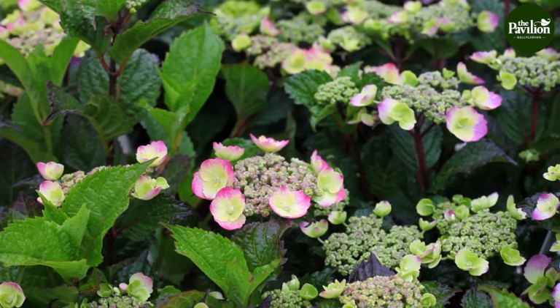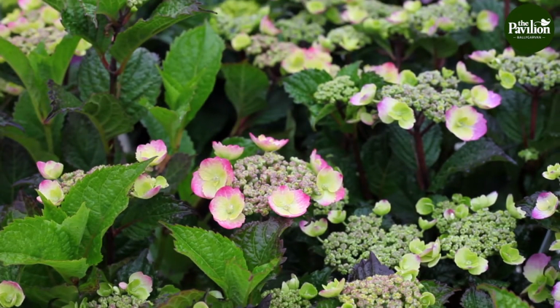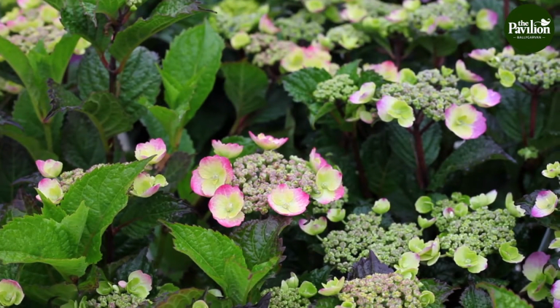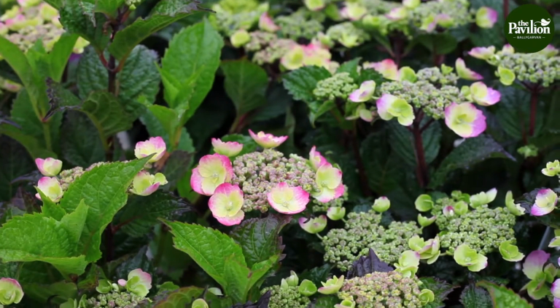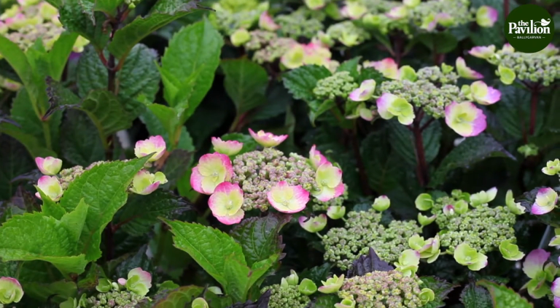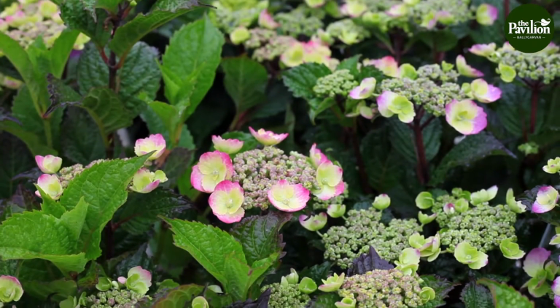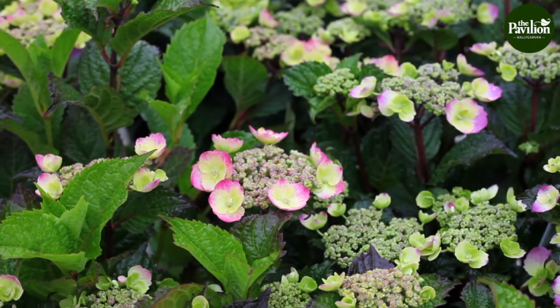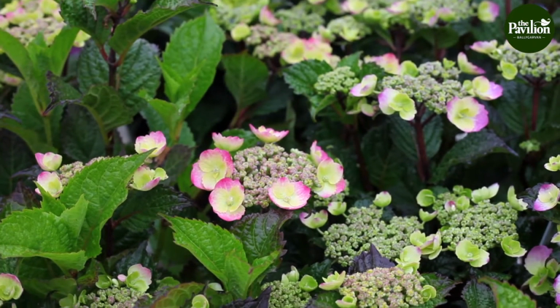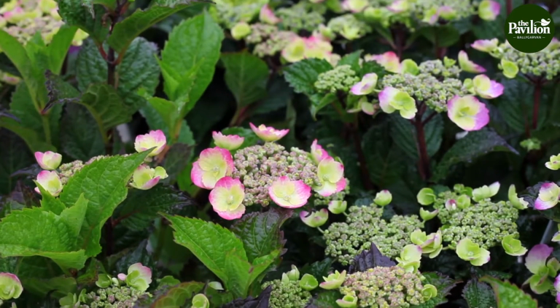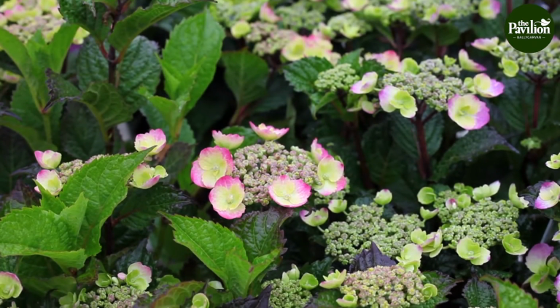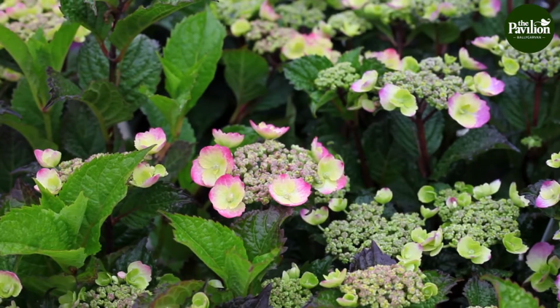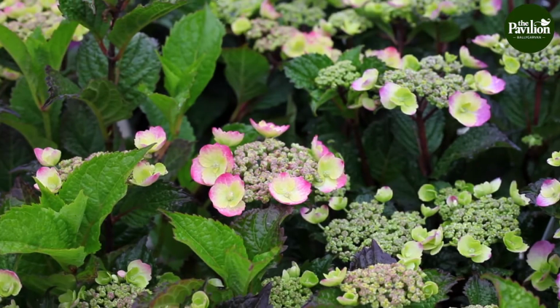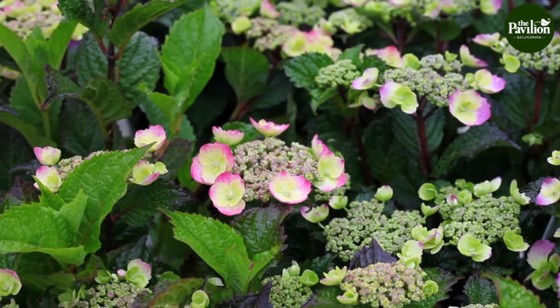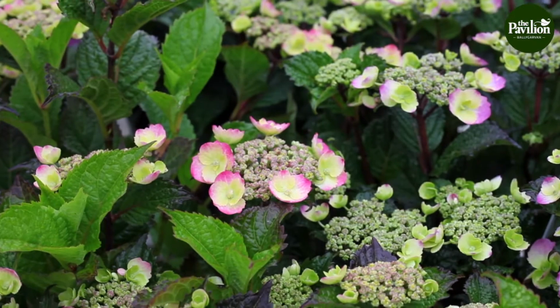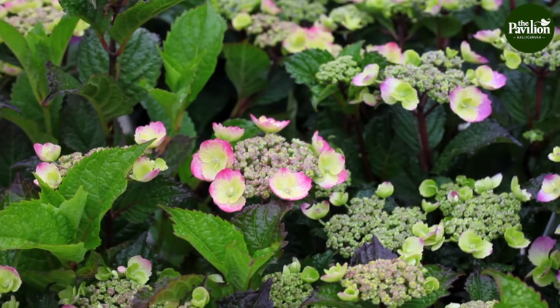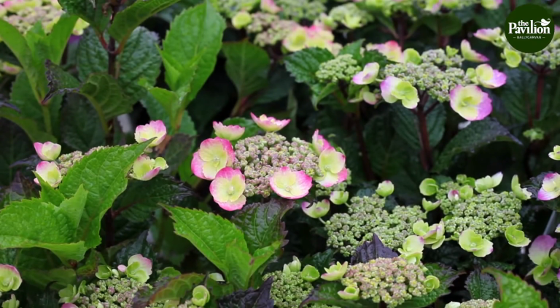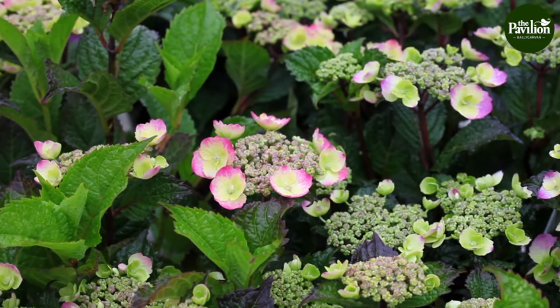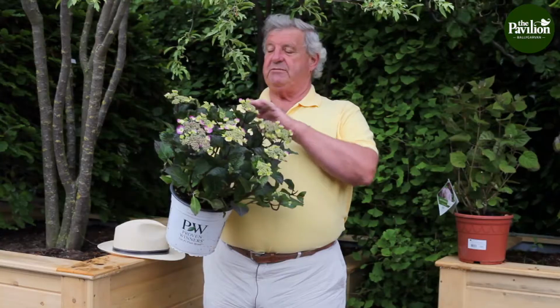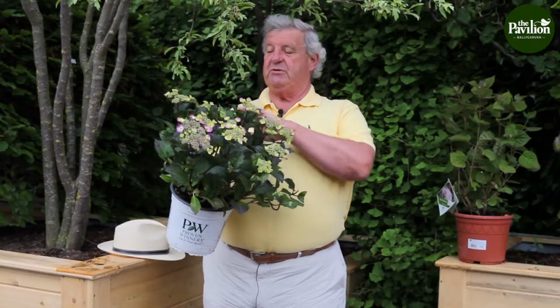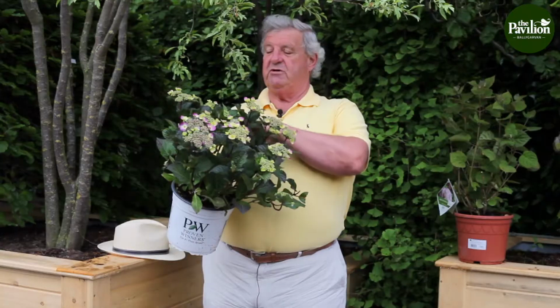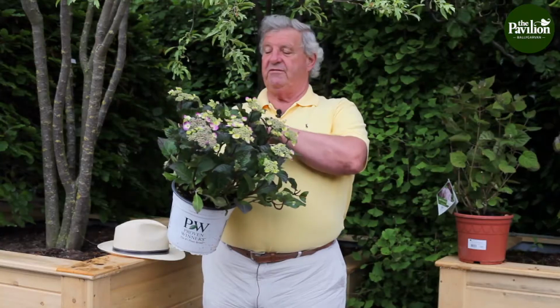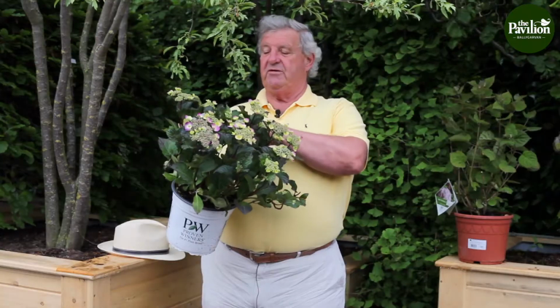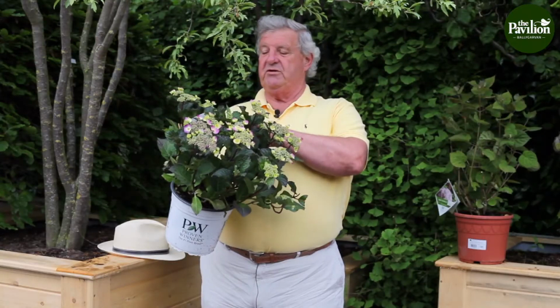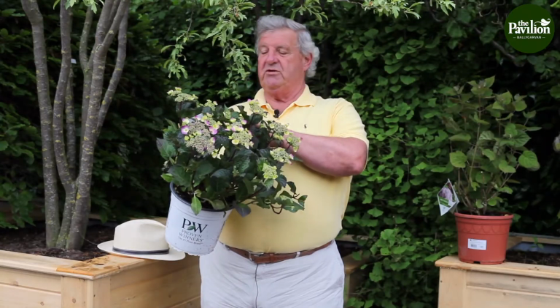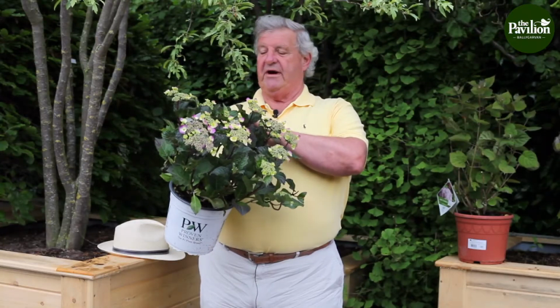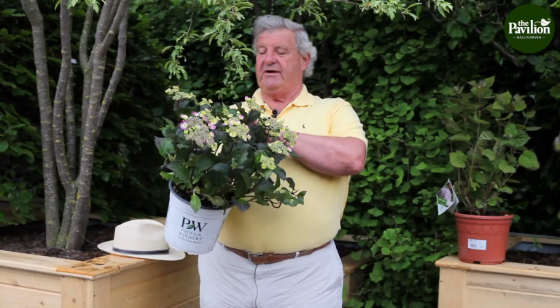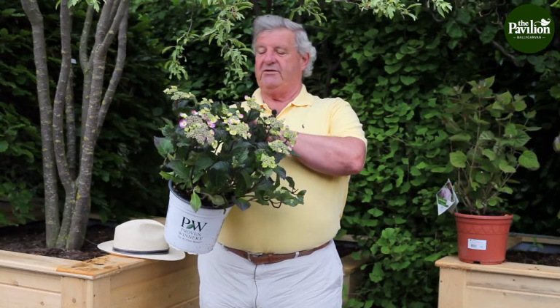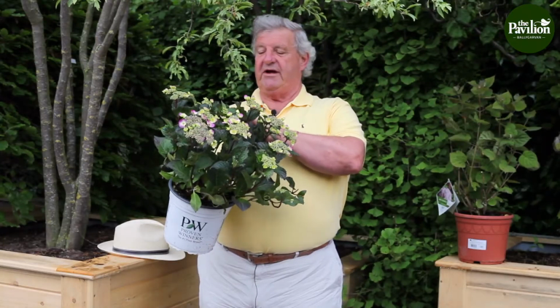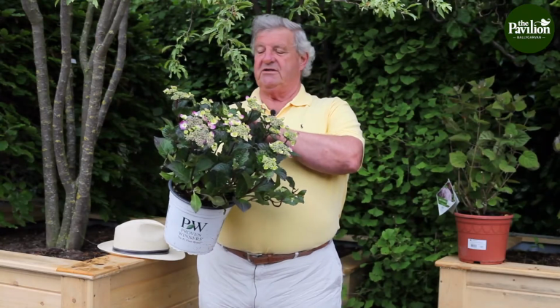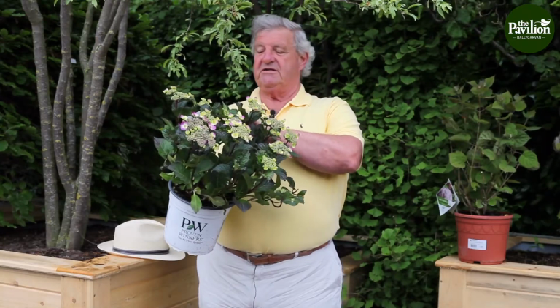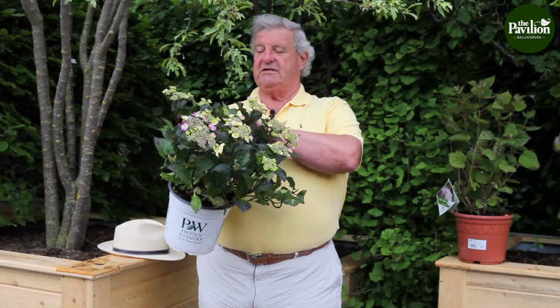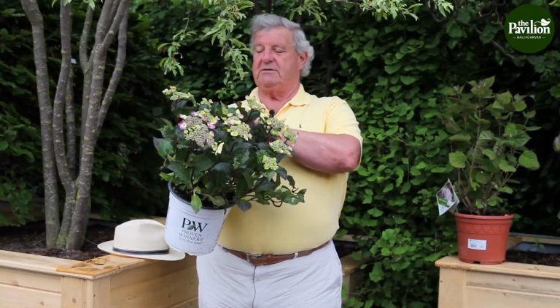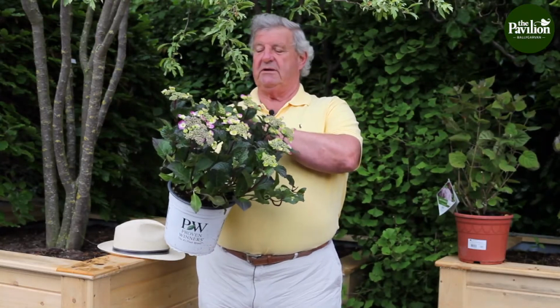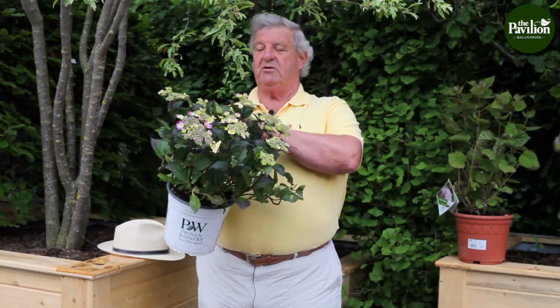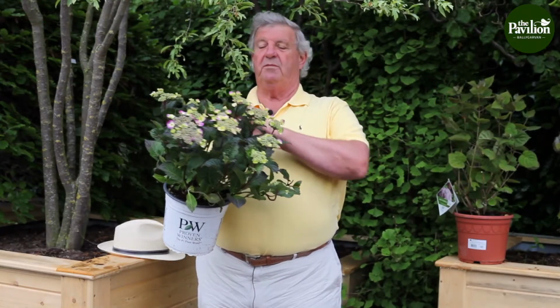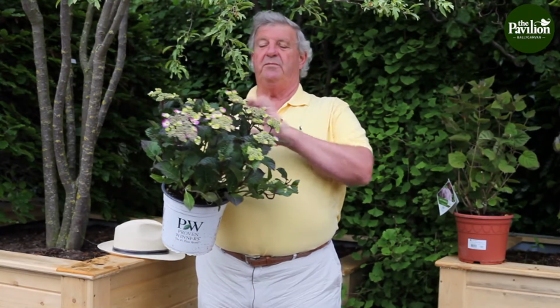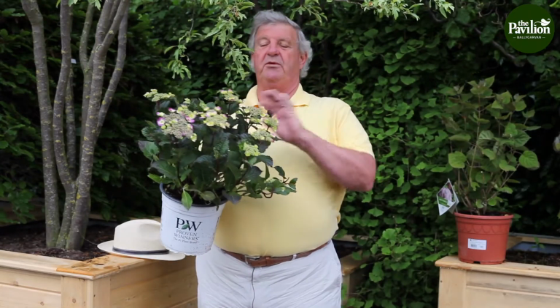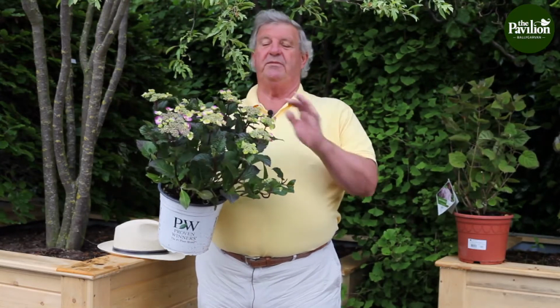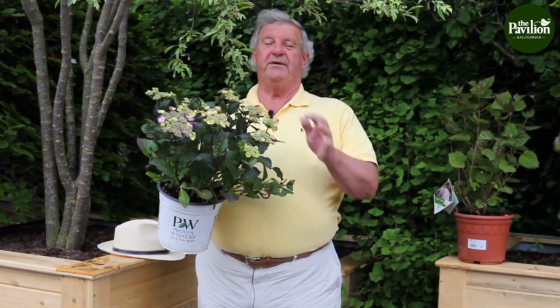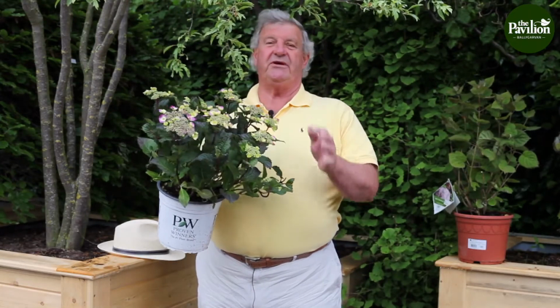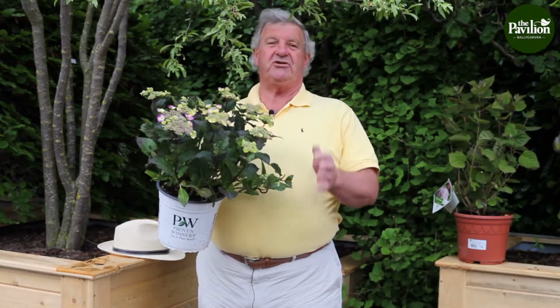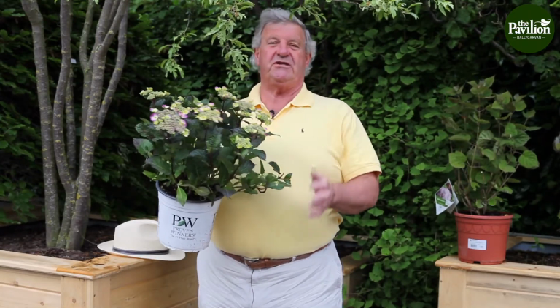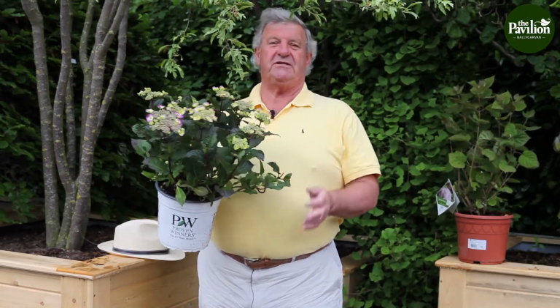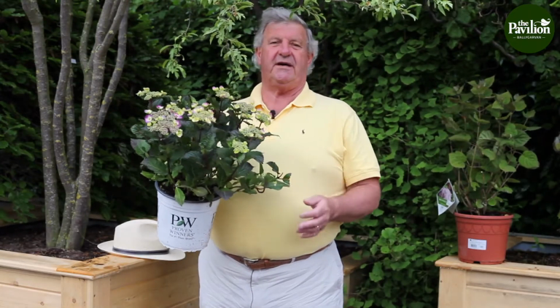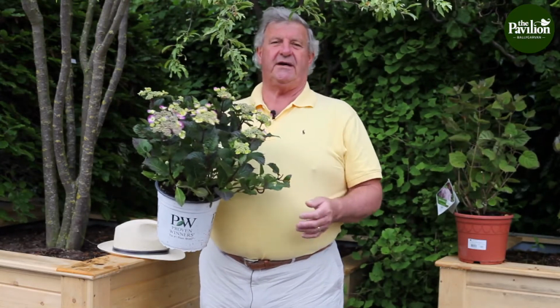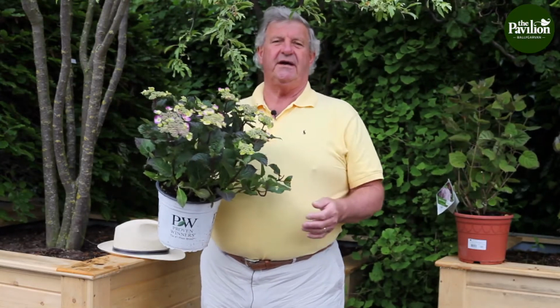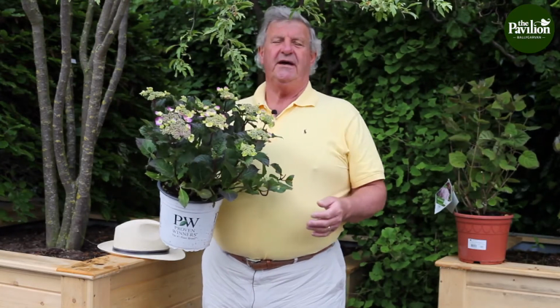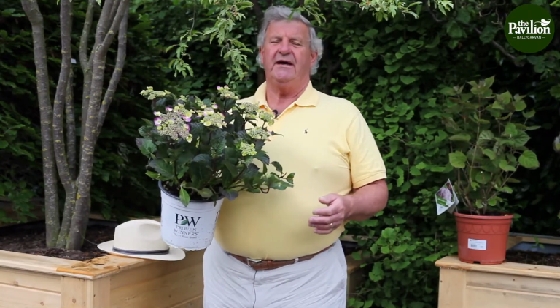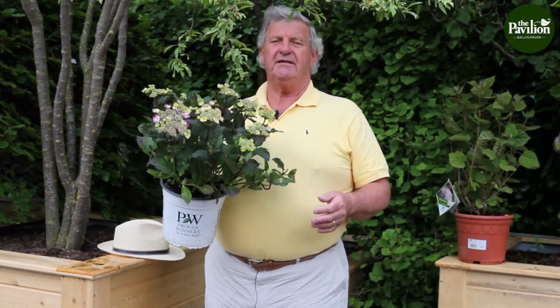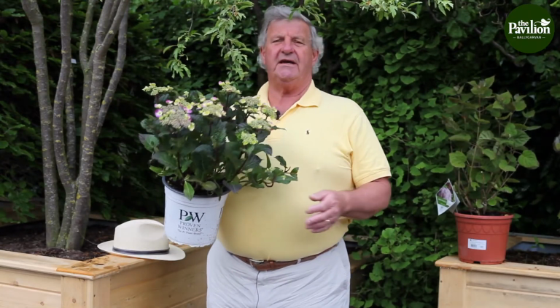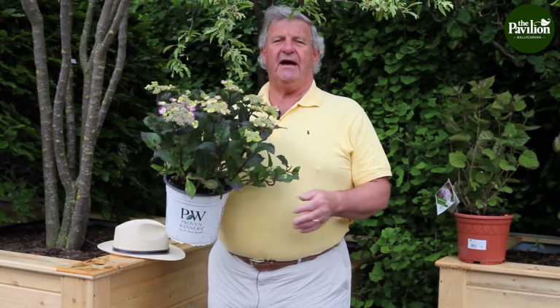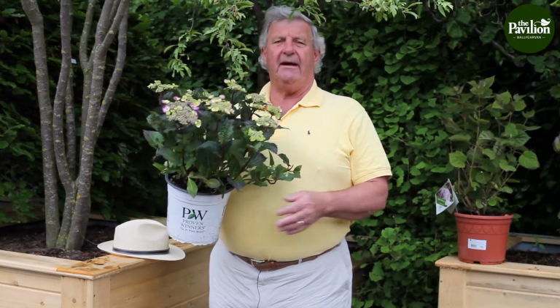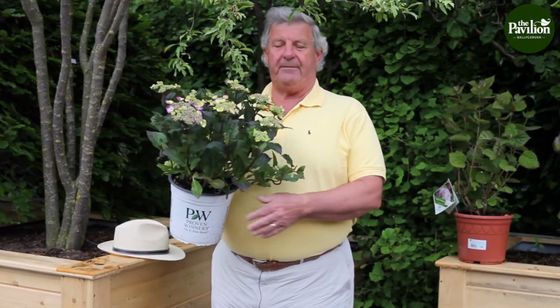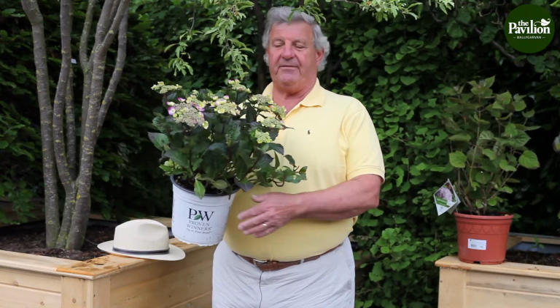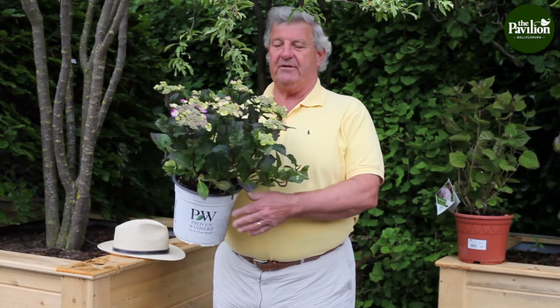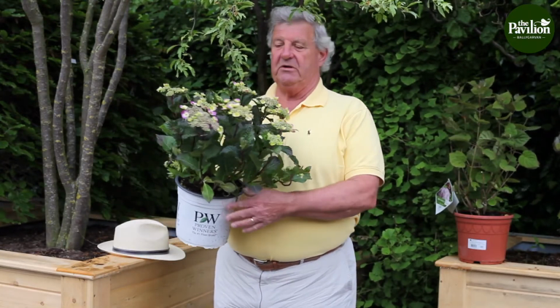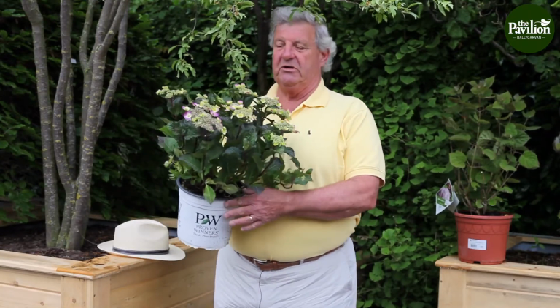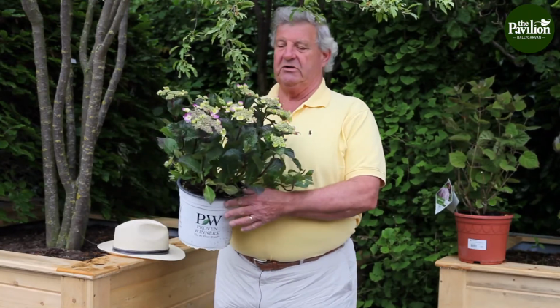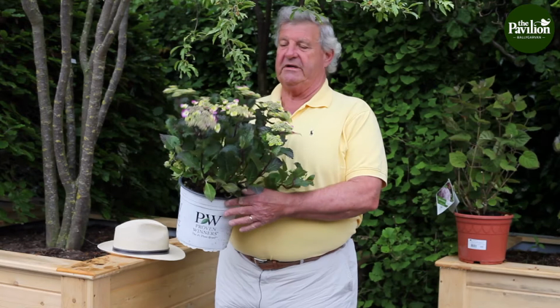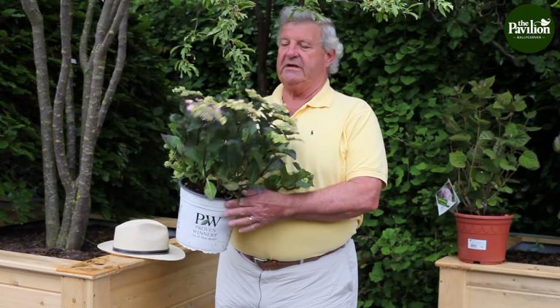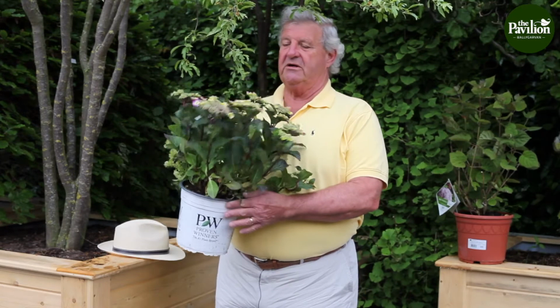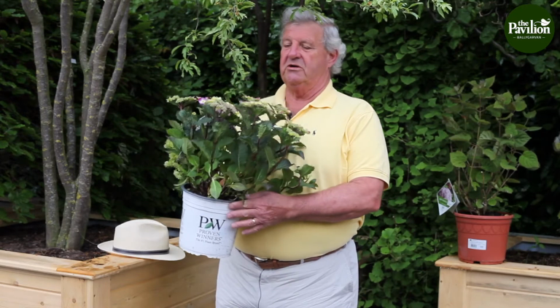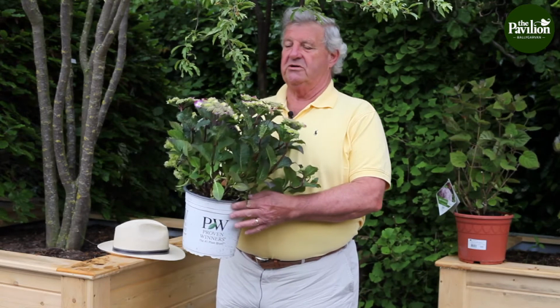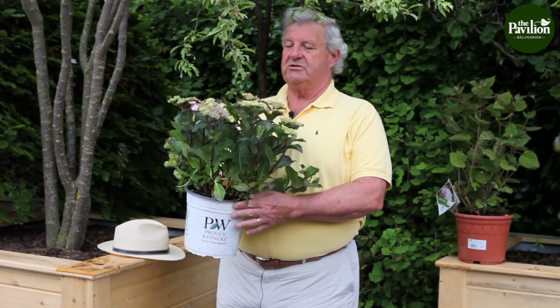I've just got some hydrangeas here, these beautiful new hydrangeas. This one called Blueberry Cheesecake. It's absolutely gorgeous.